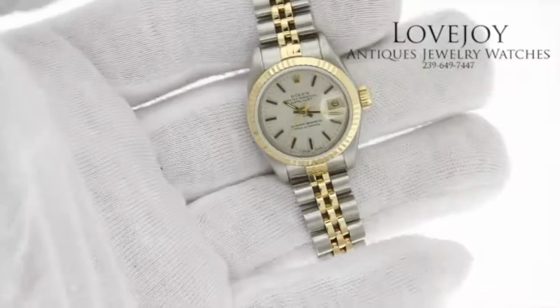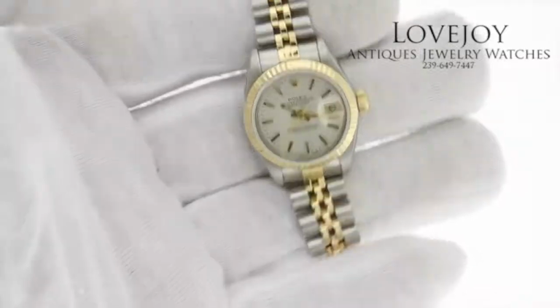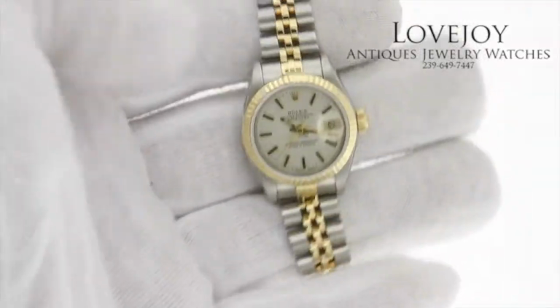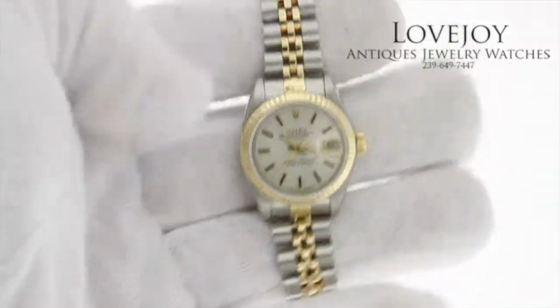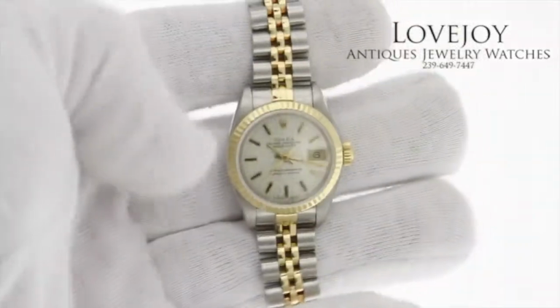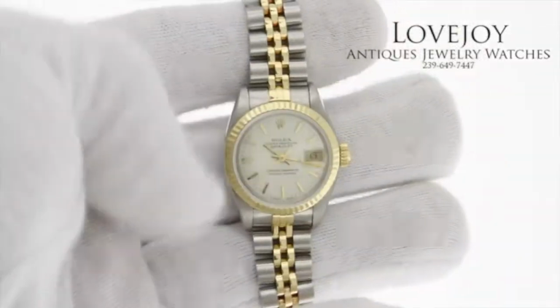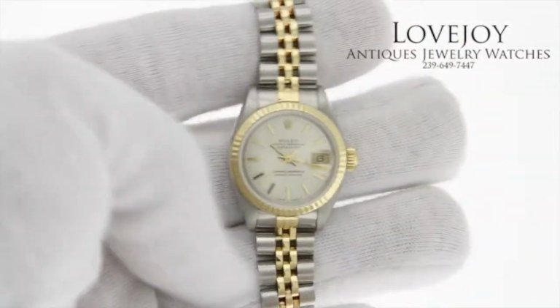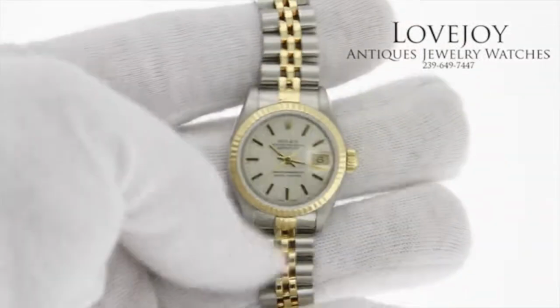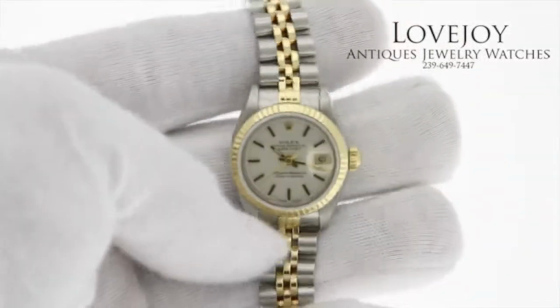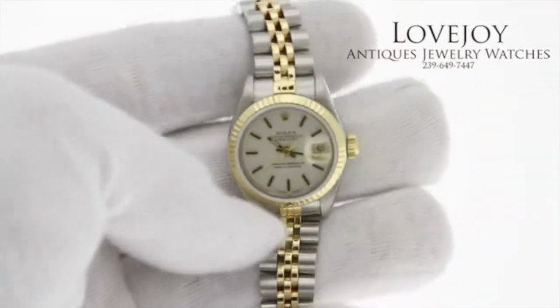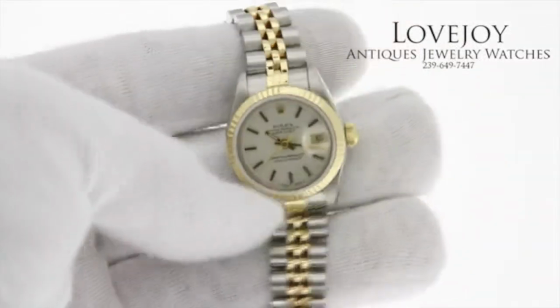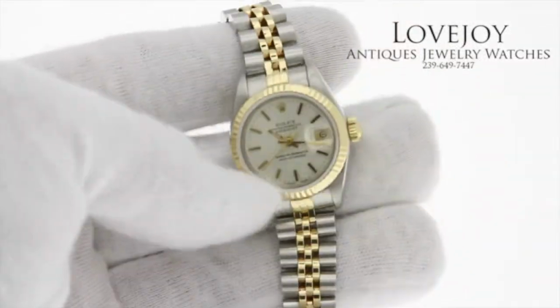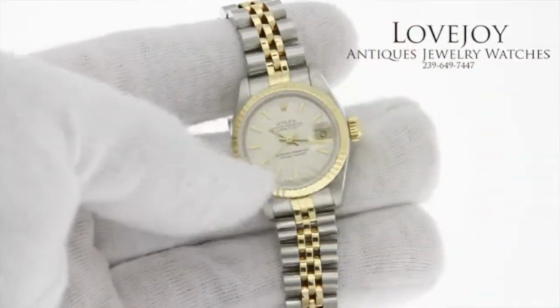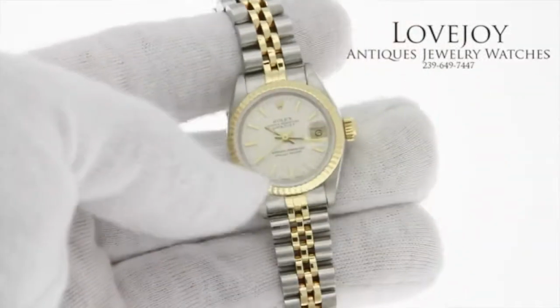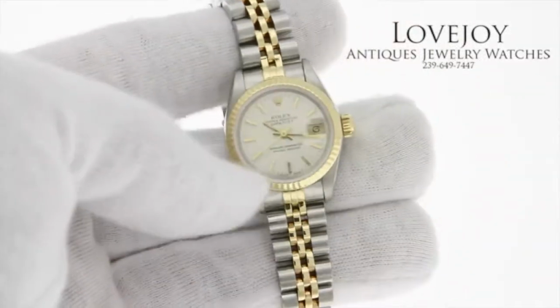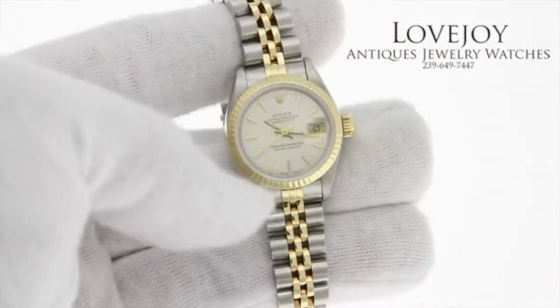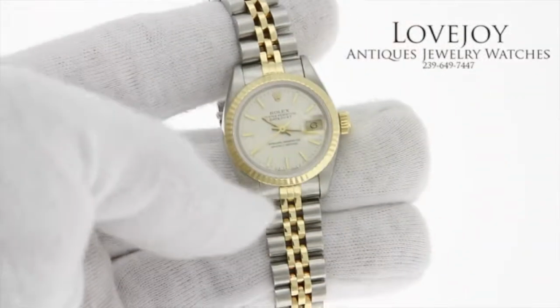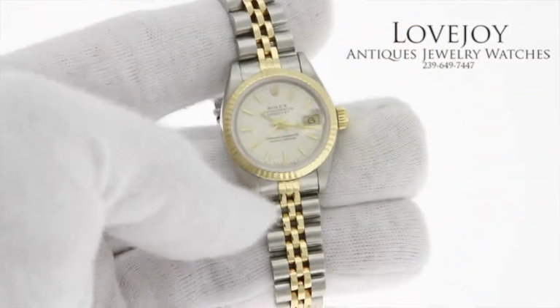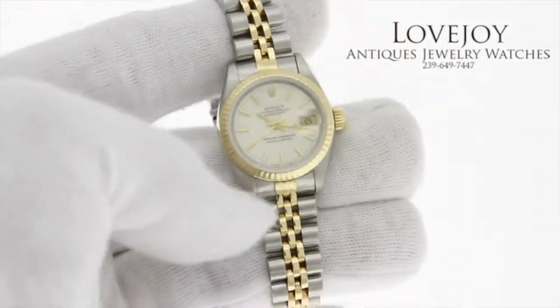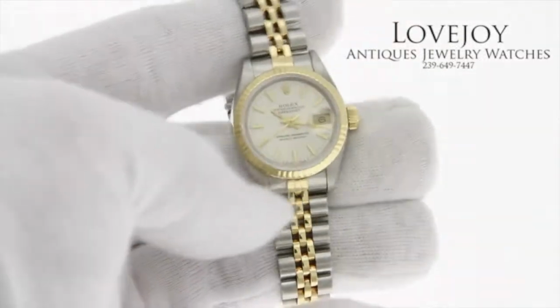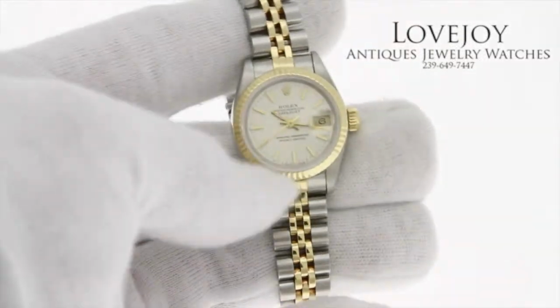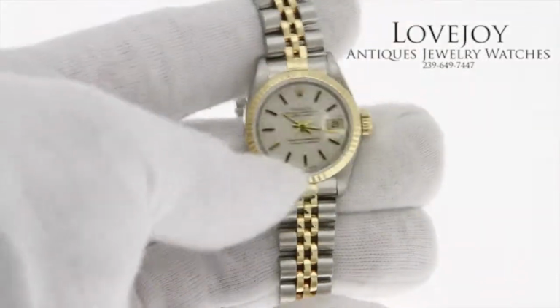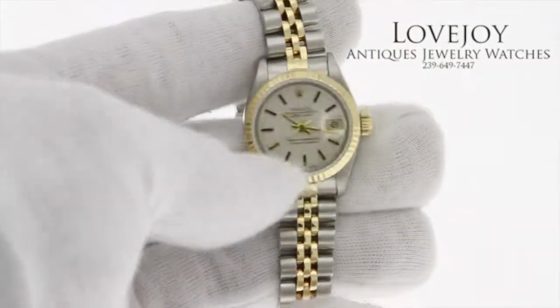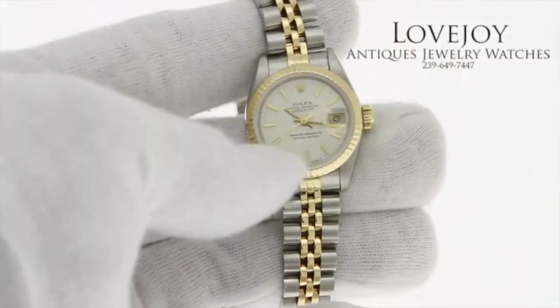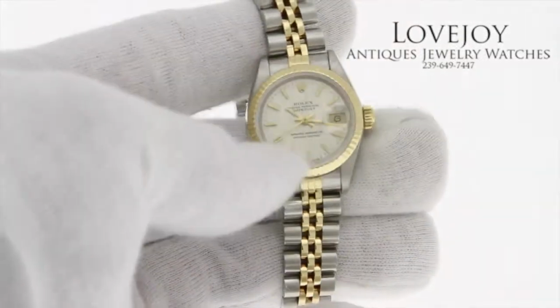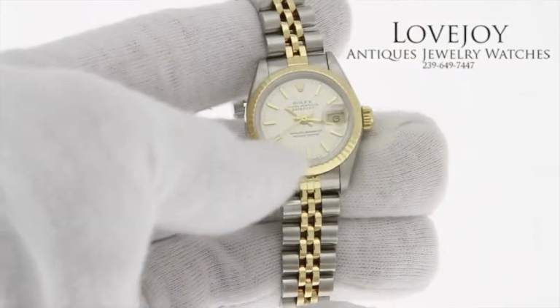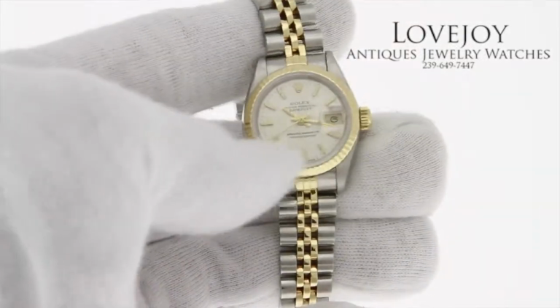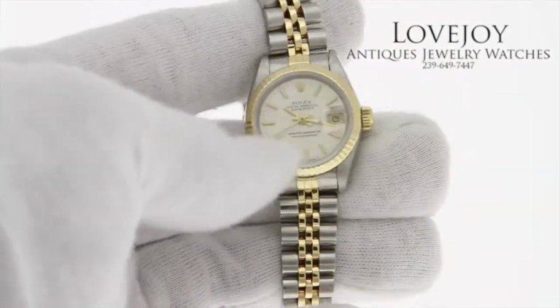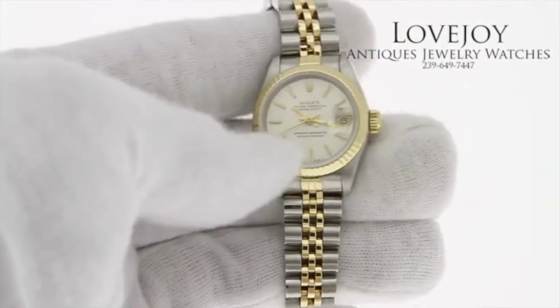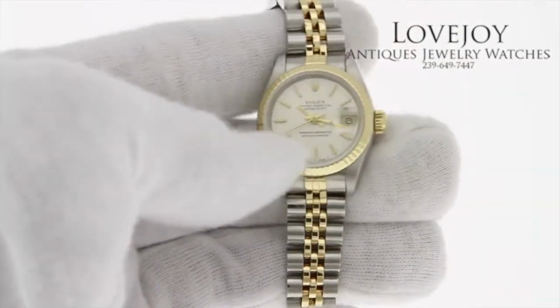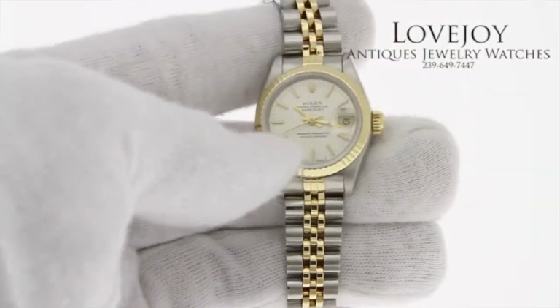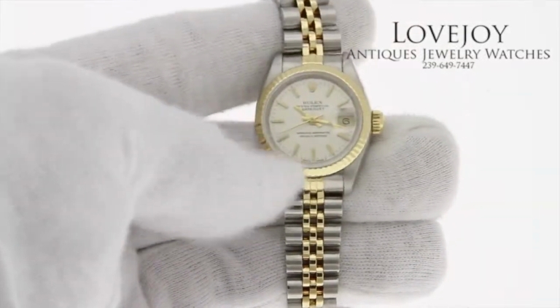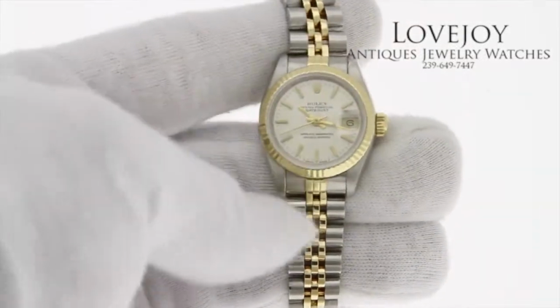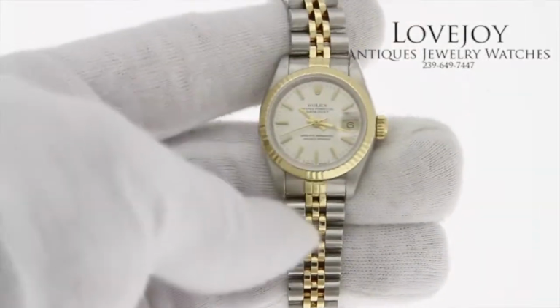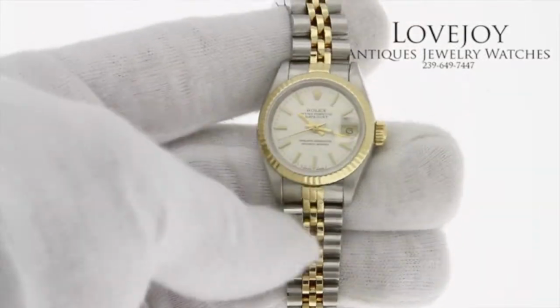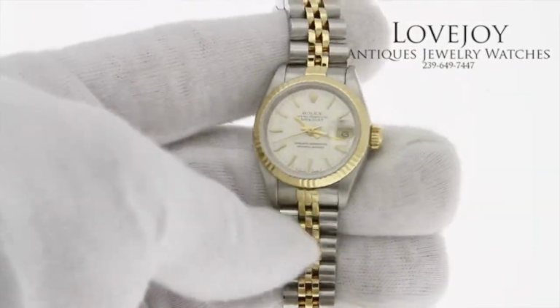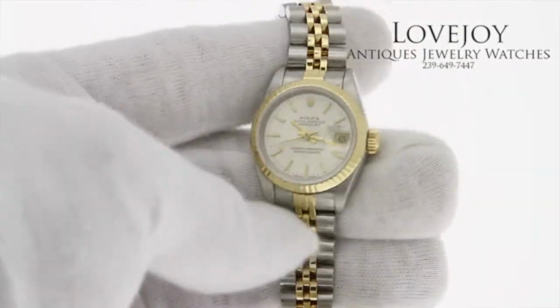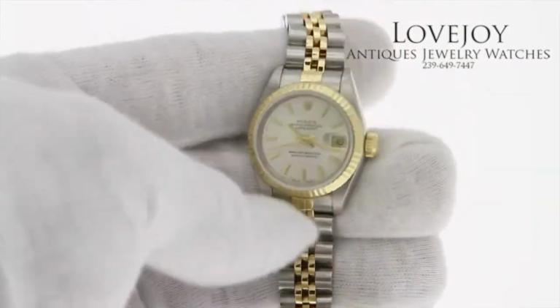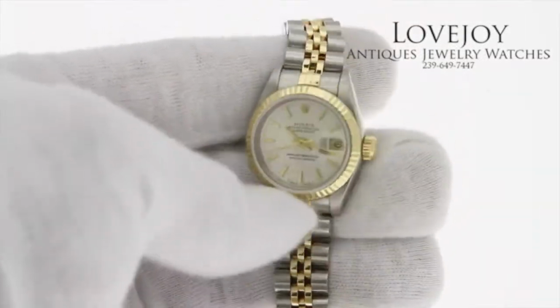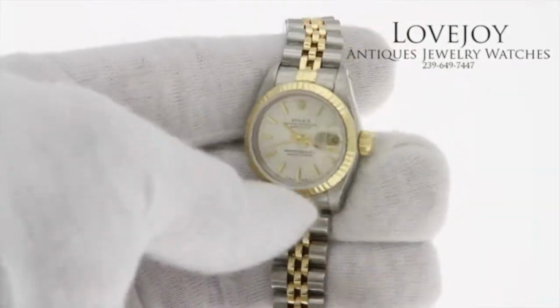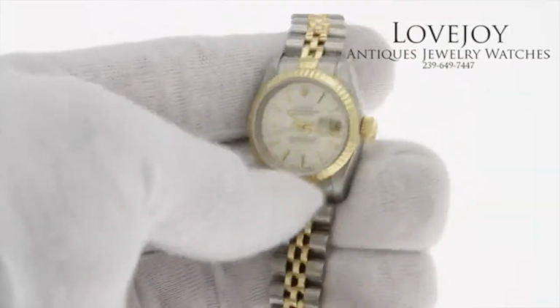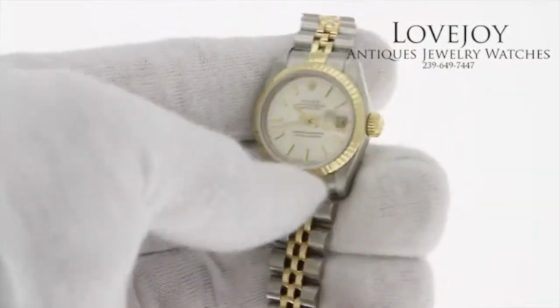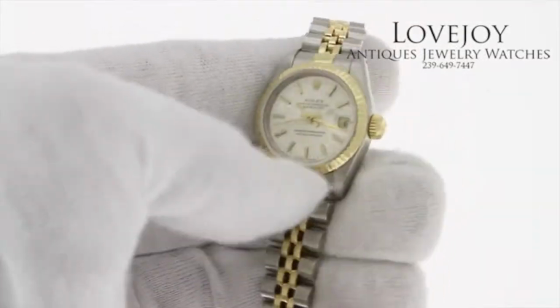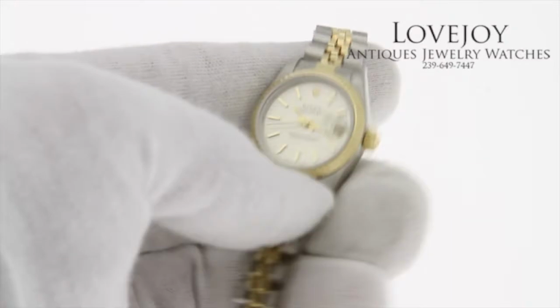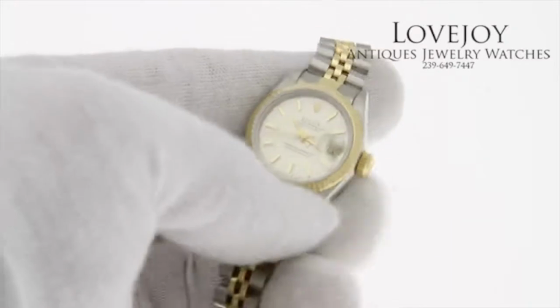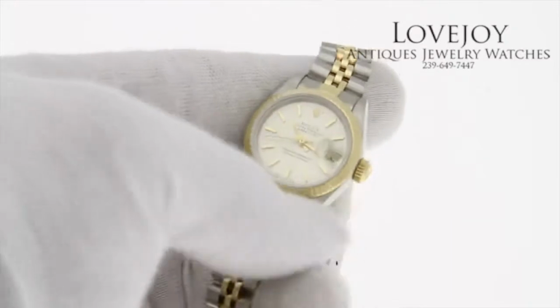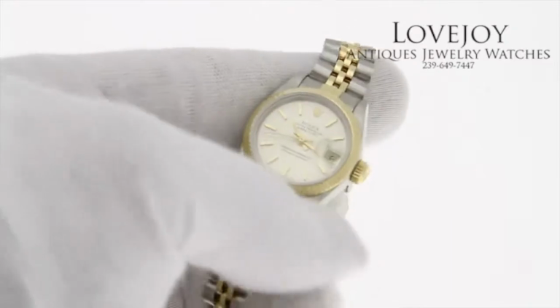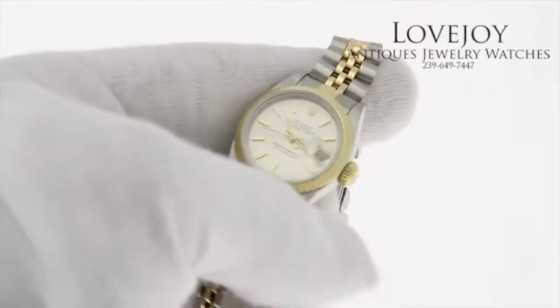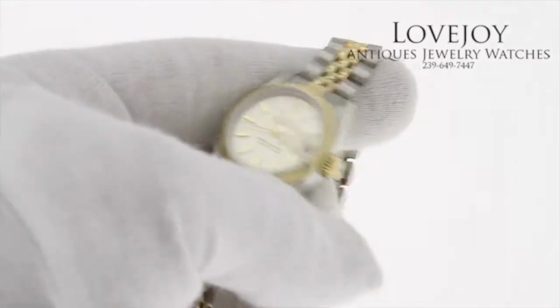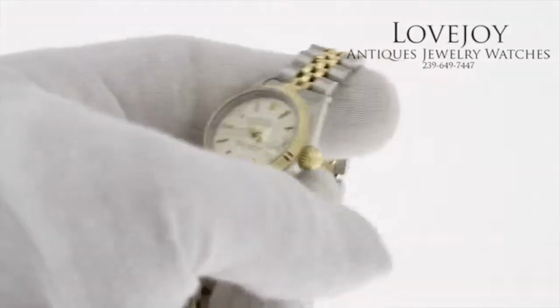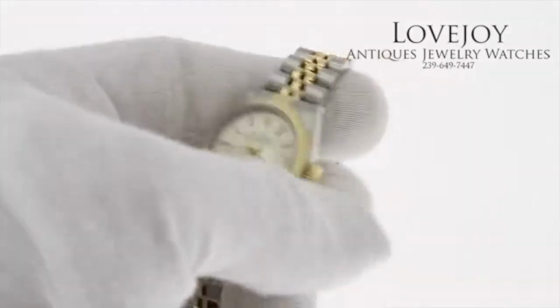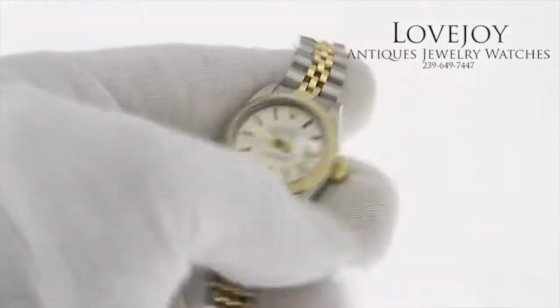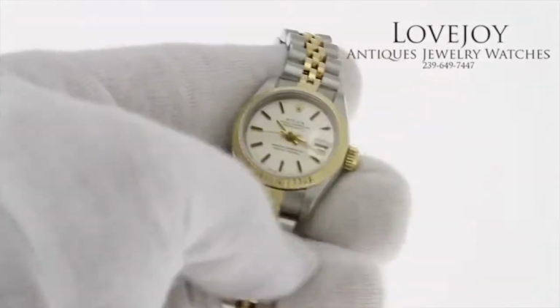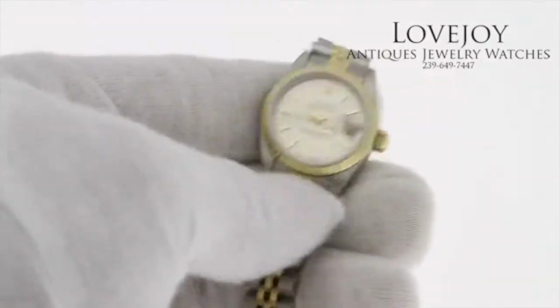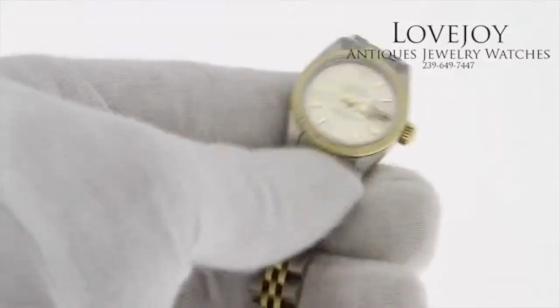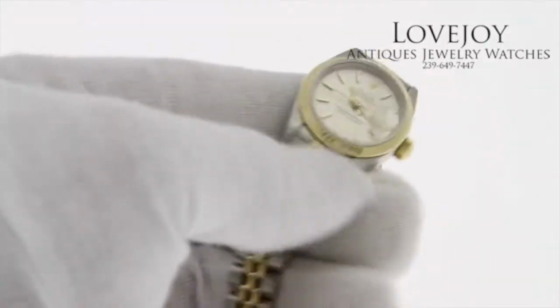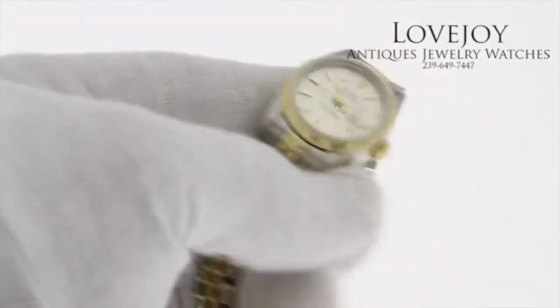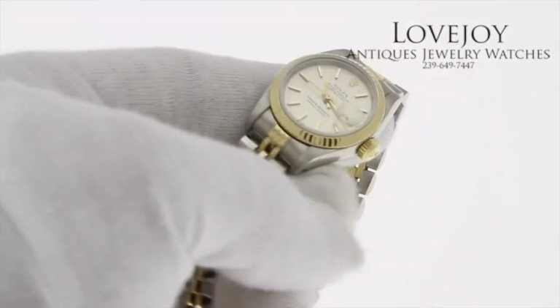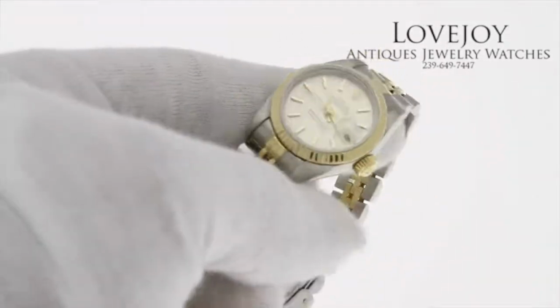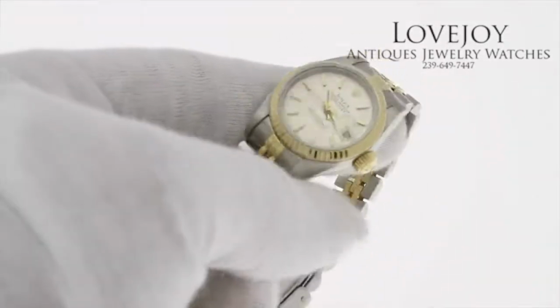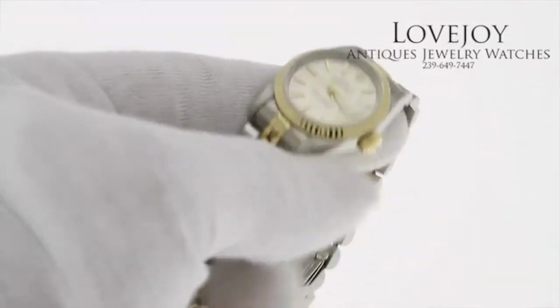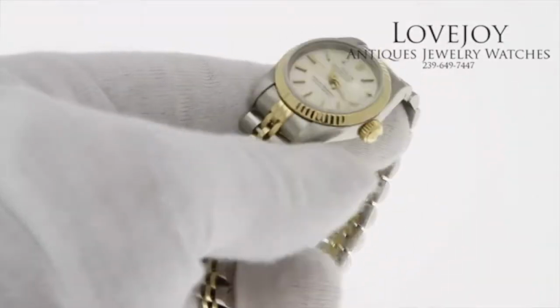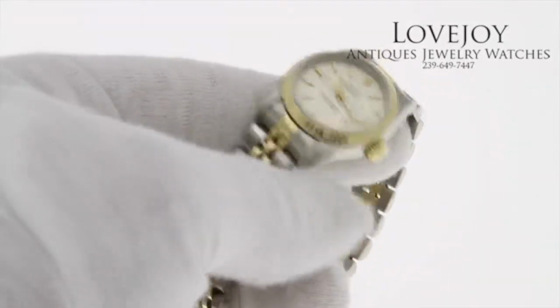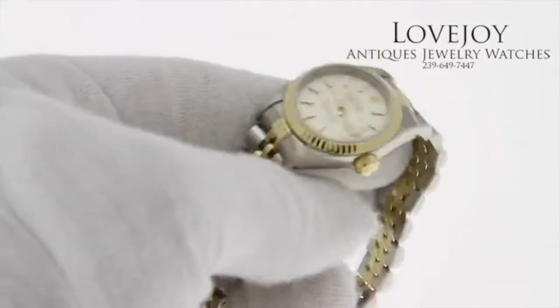How are you doing? I'm Mike for Lovejoyantiques.com, taking a look at a ladies Rolex Datejust in 18 karat solid yellow gold and stainless steel.